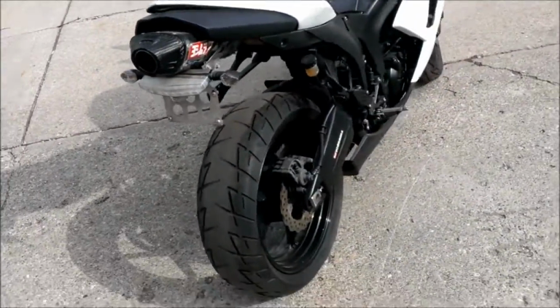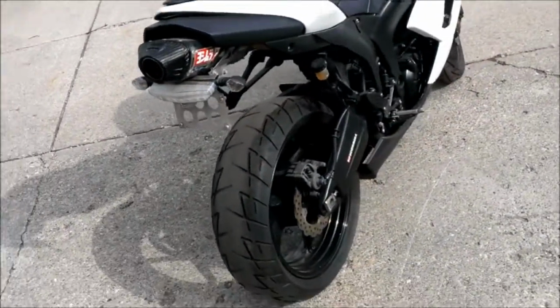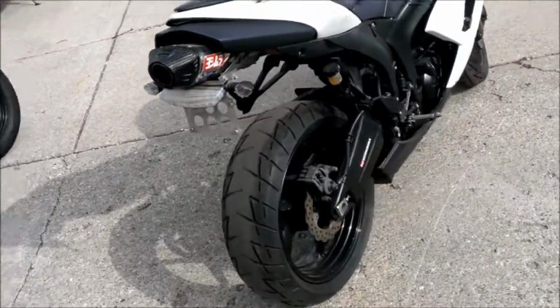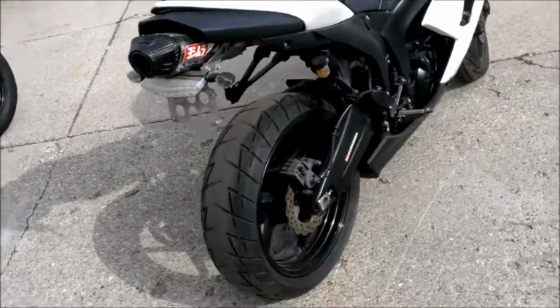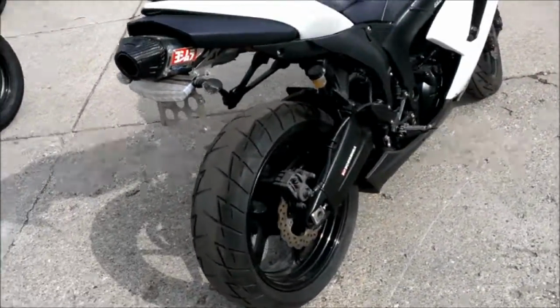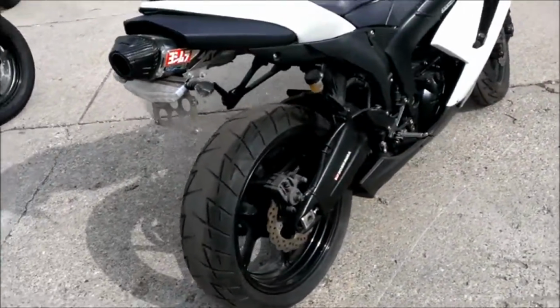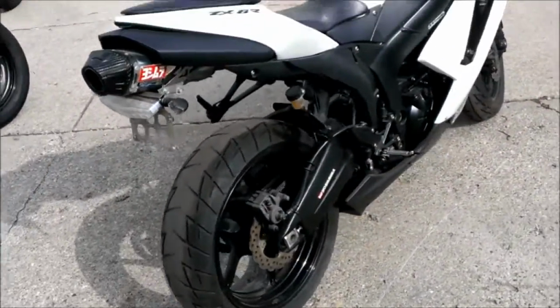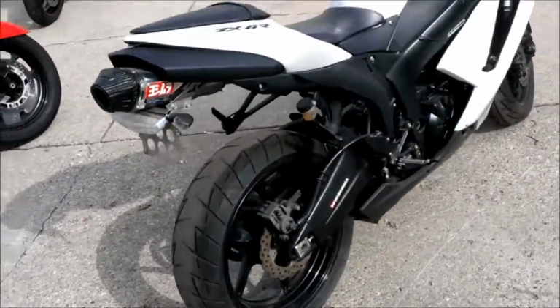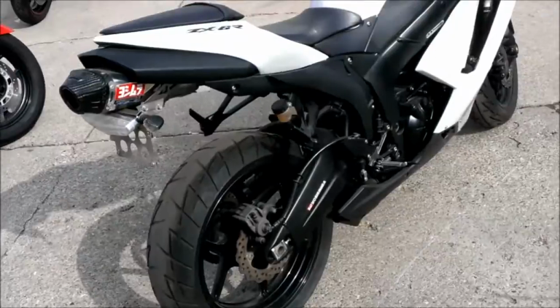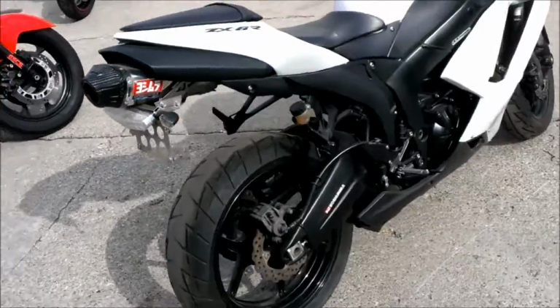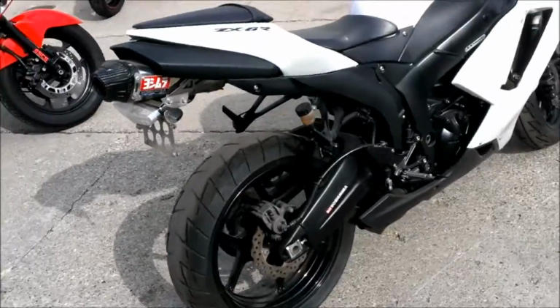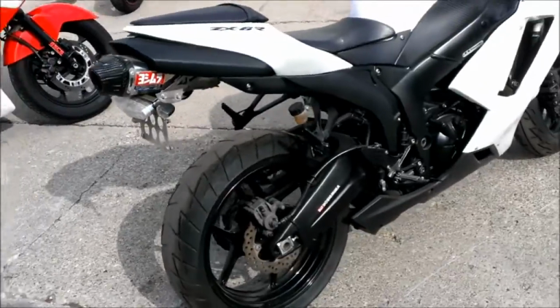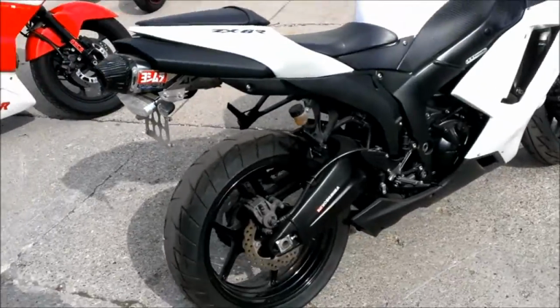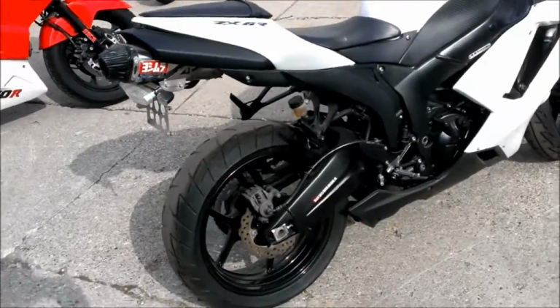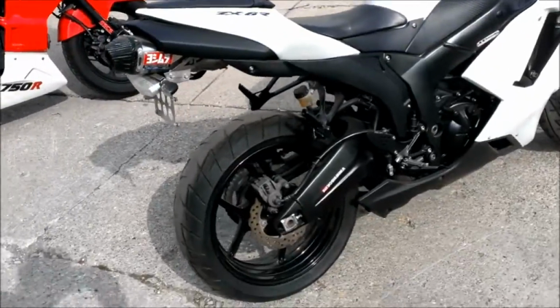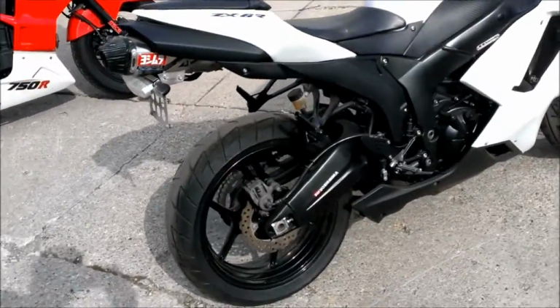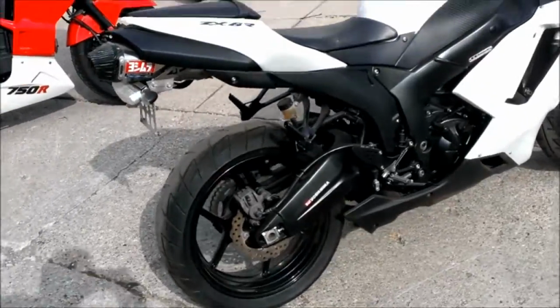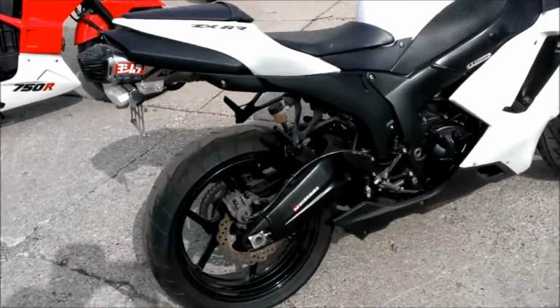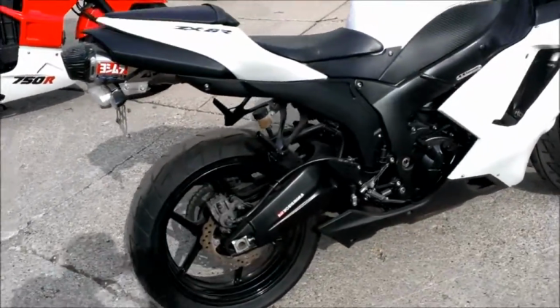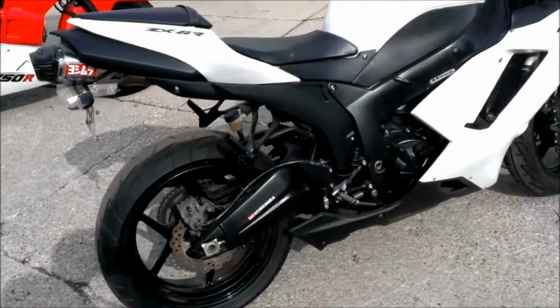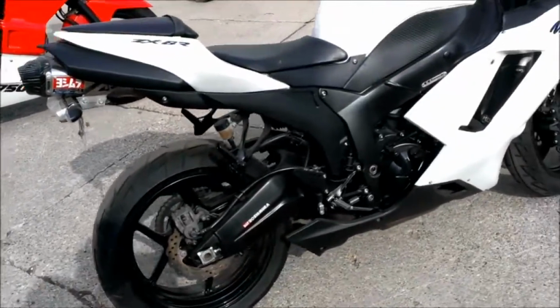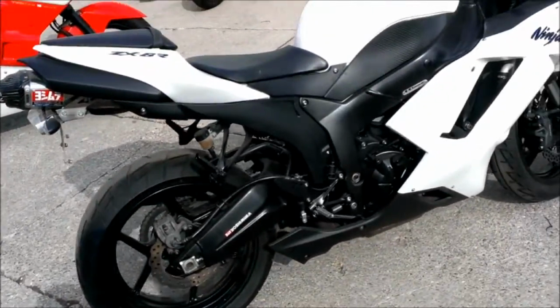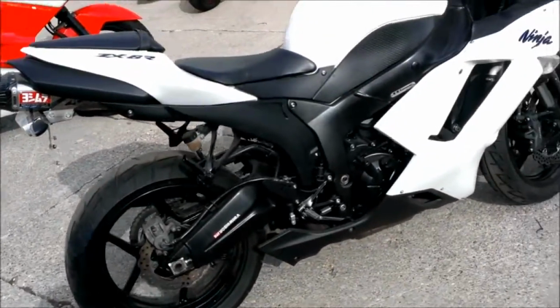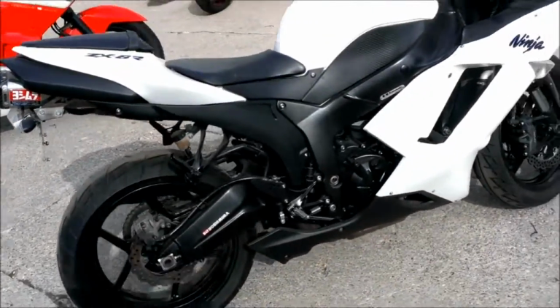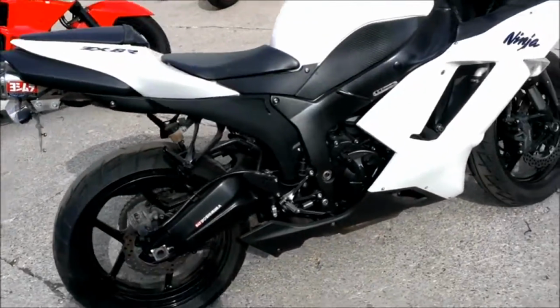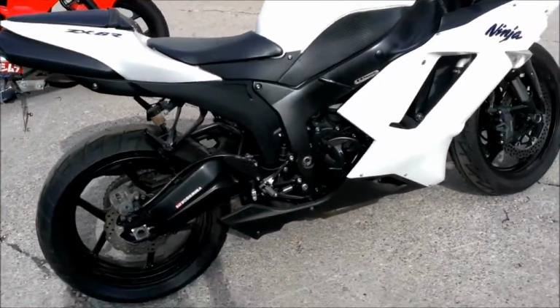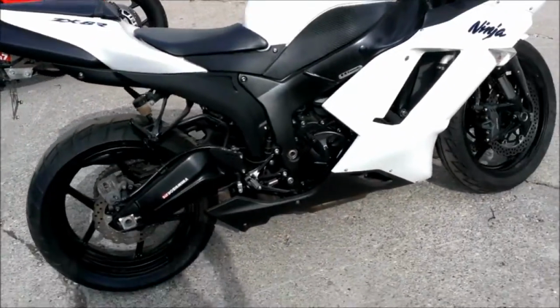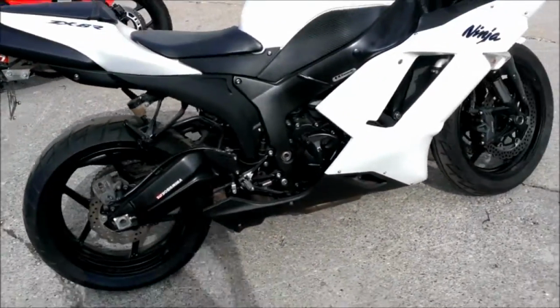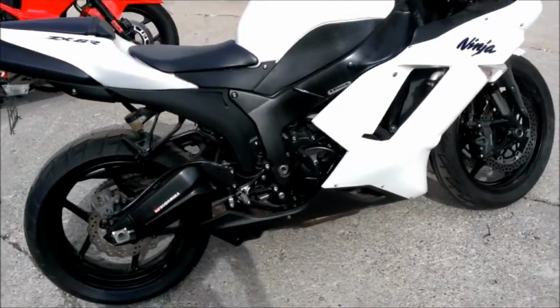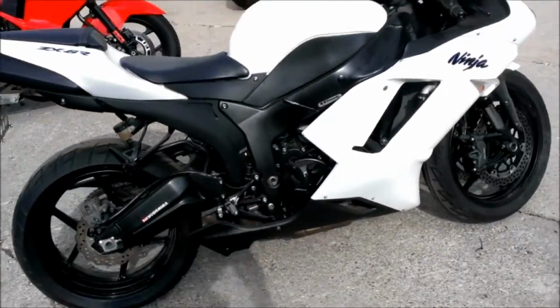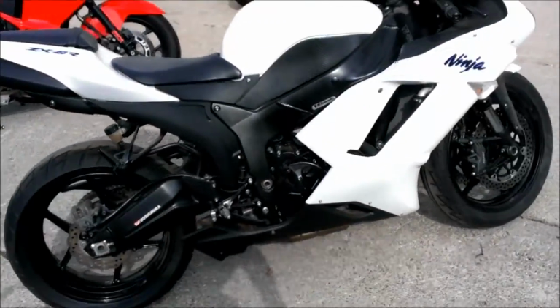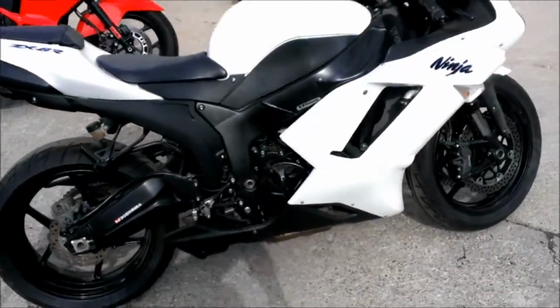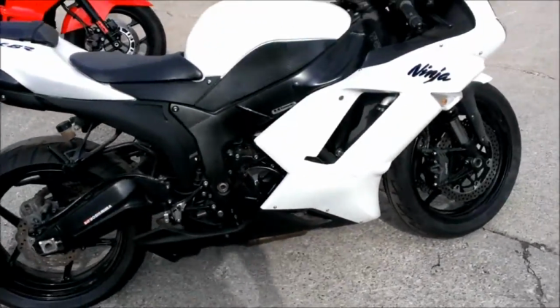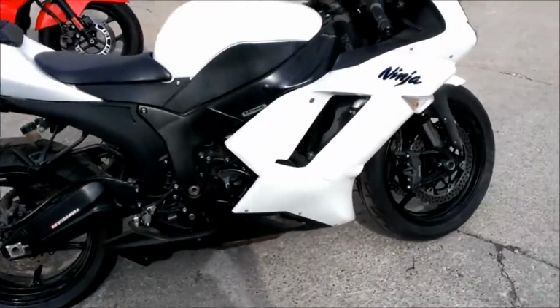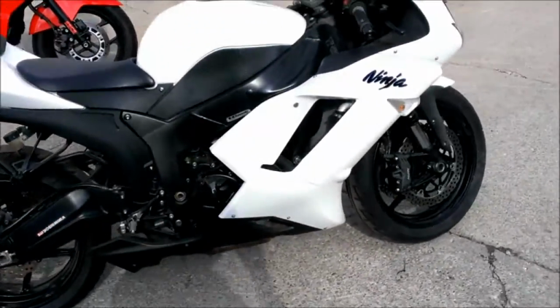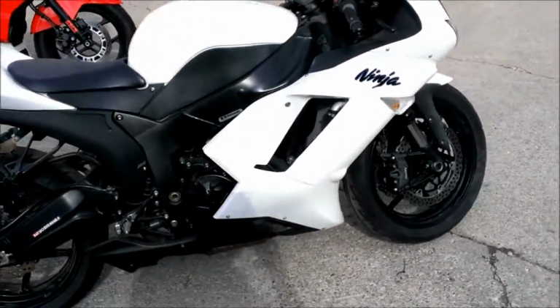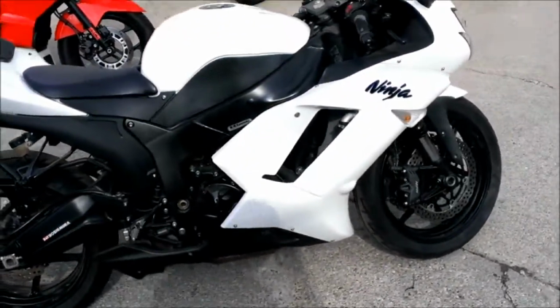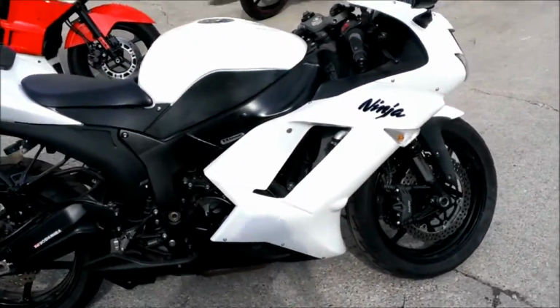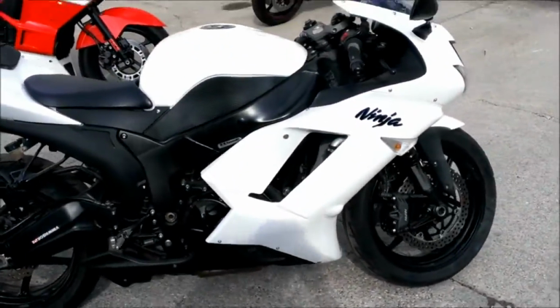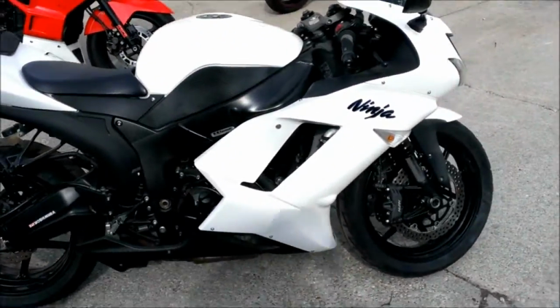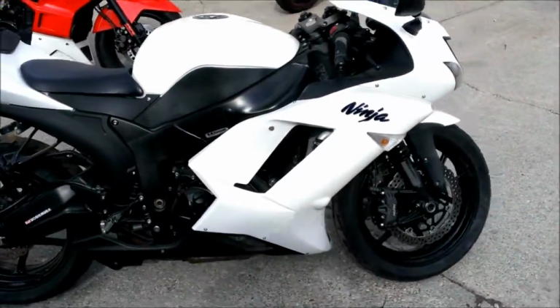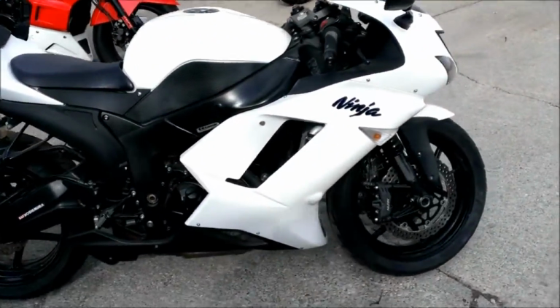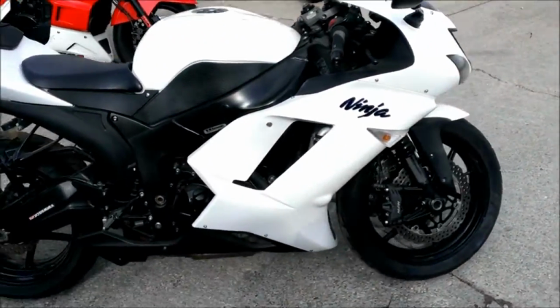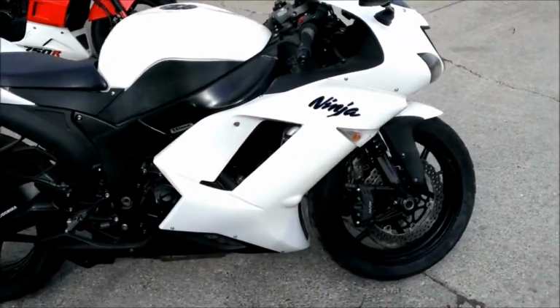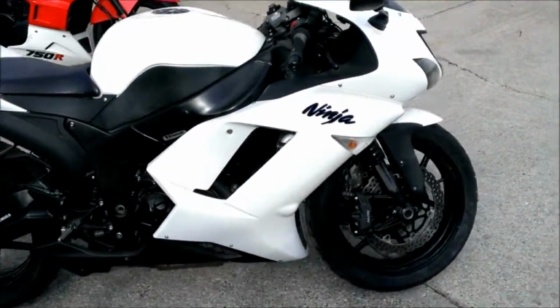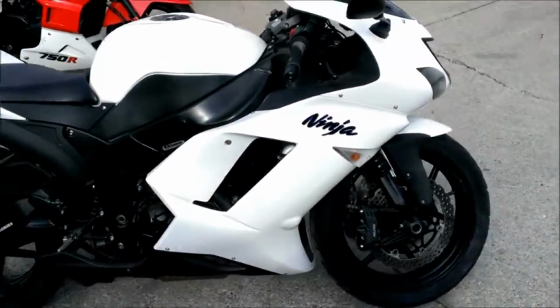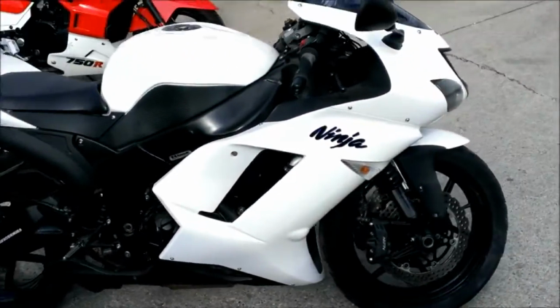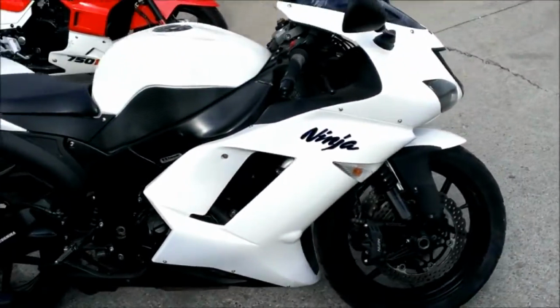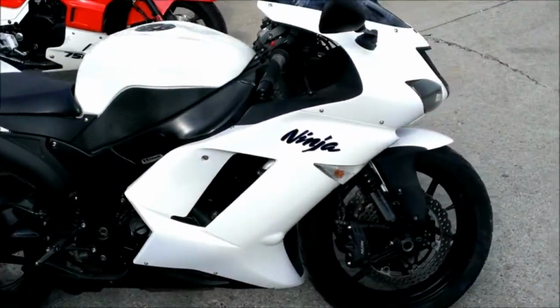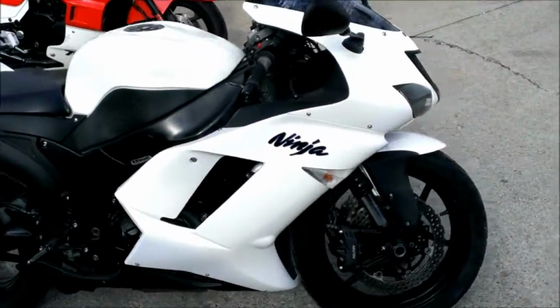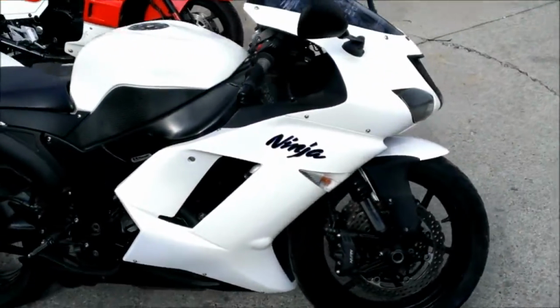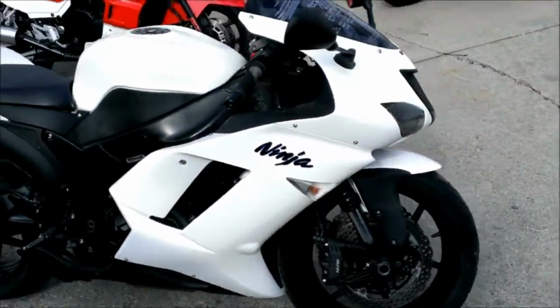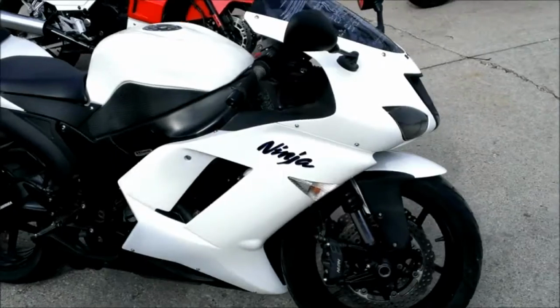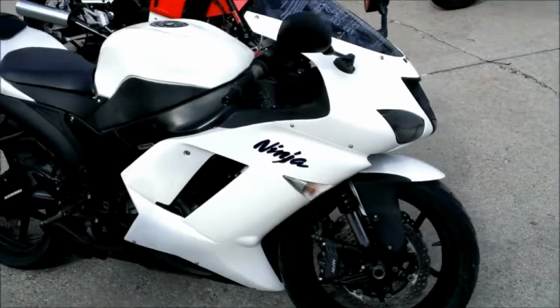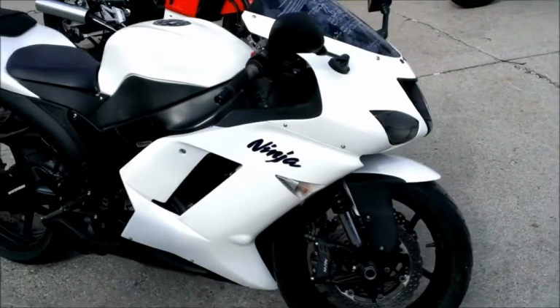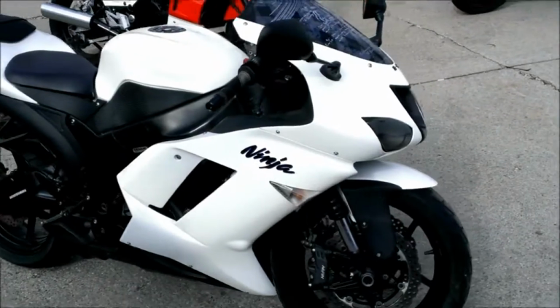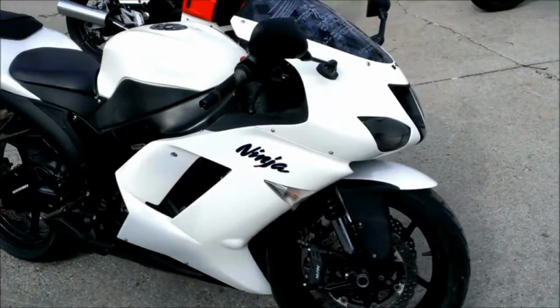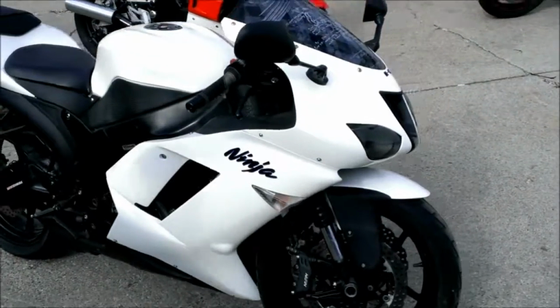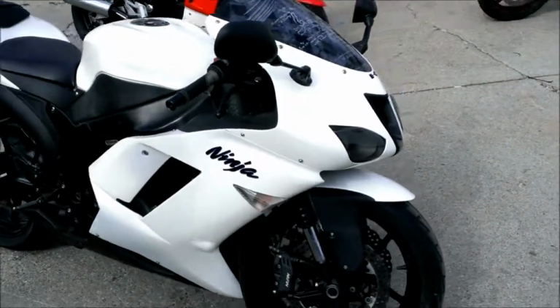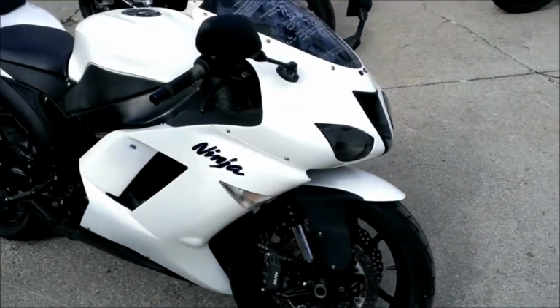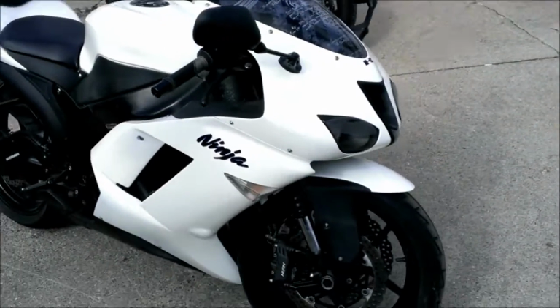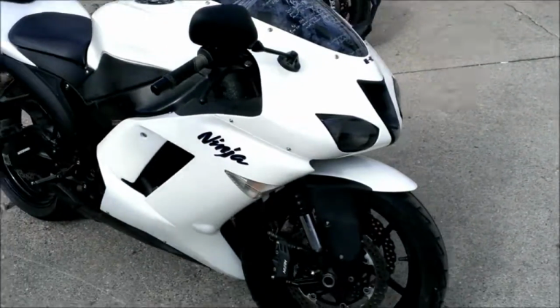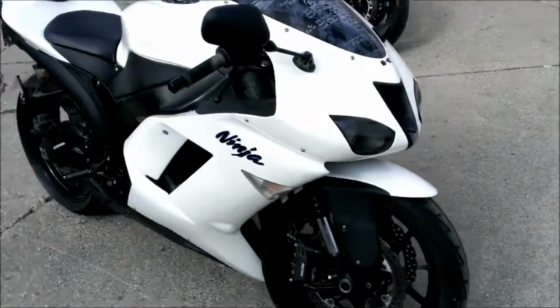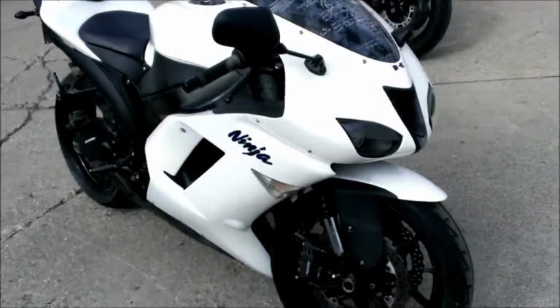It's just been serviced at a dealership, all the fluids changed and ready for the street. Don't miss this unique Cool Ninja for only $69.99.